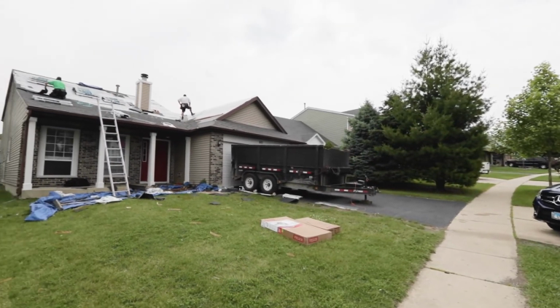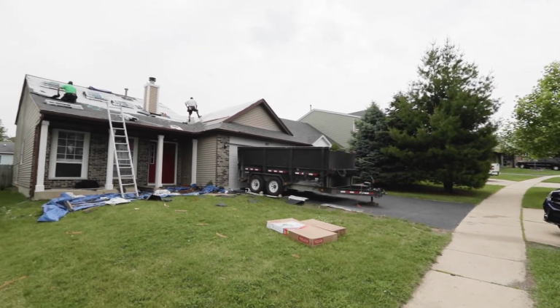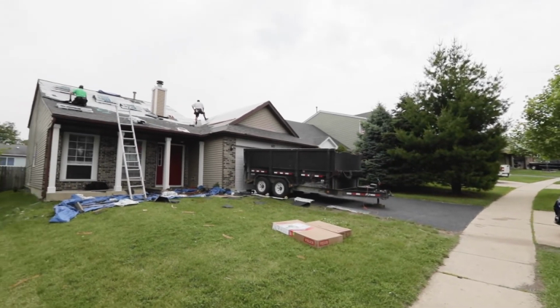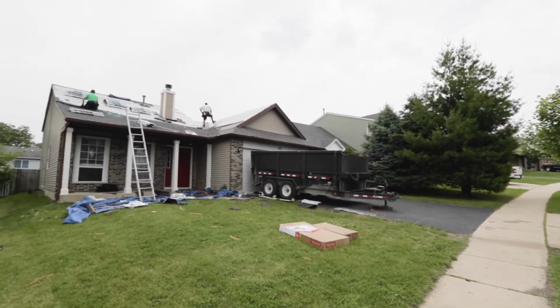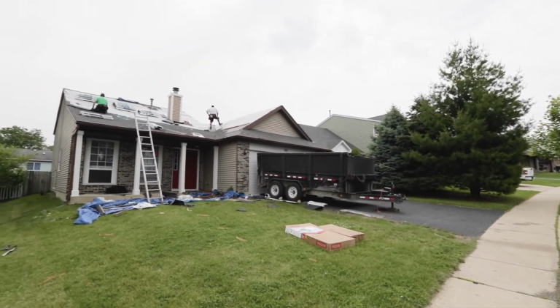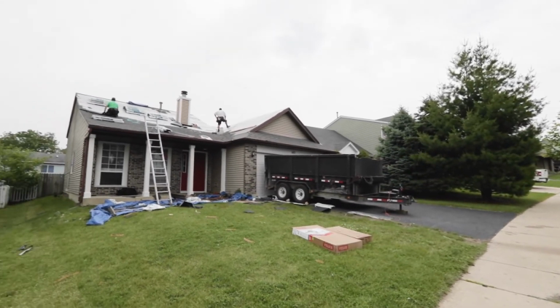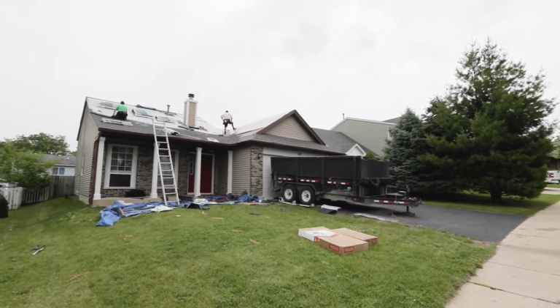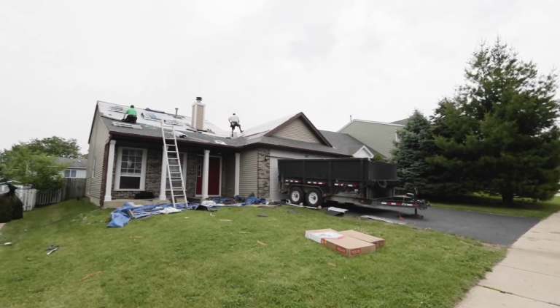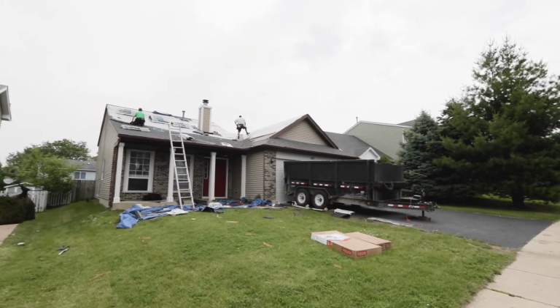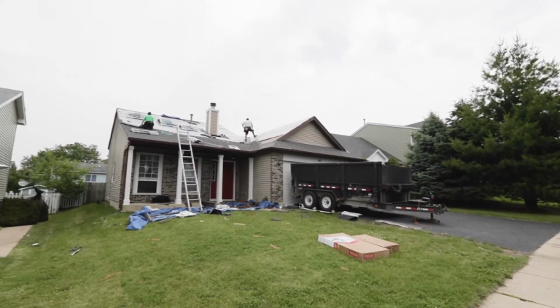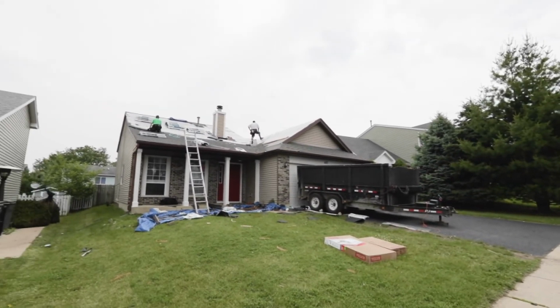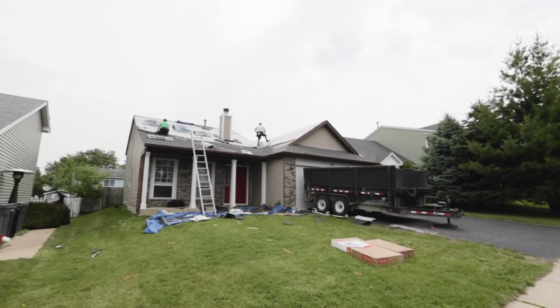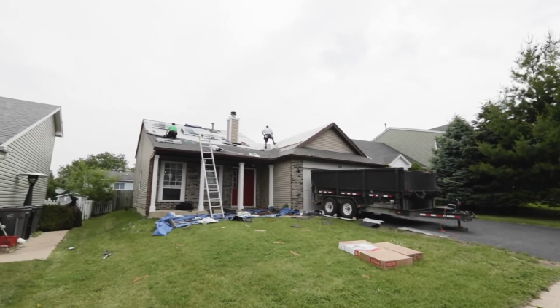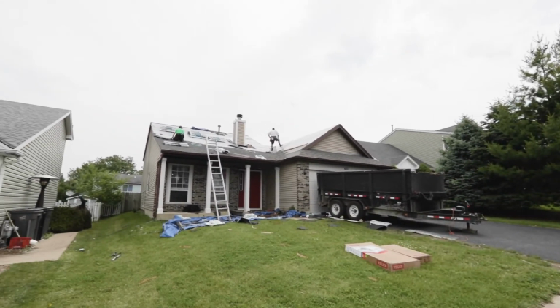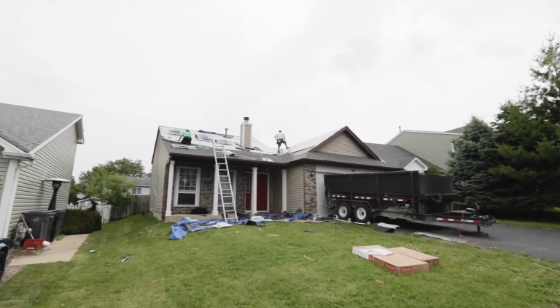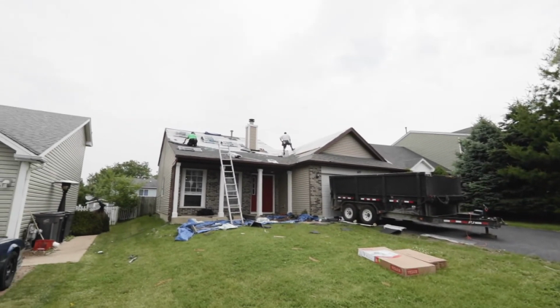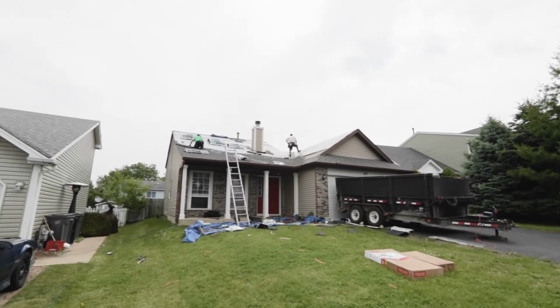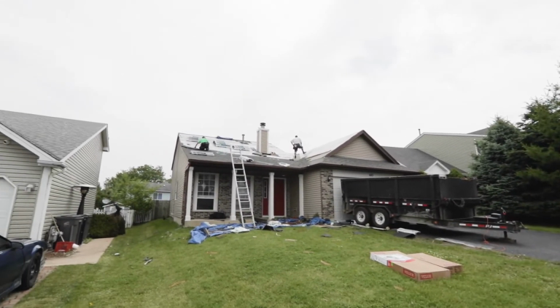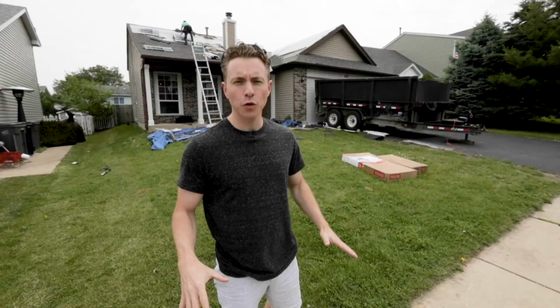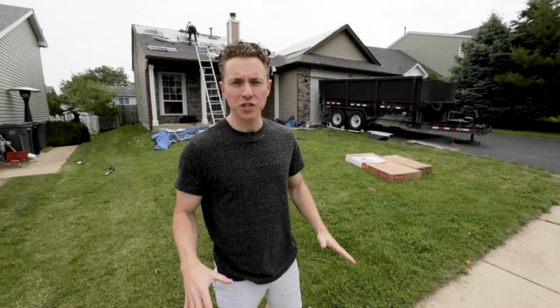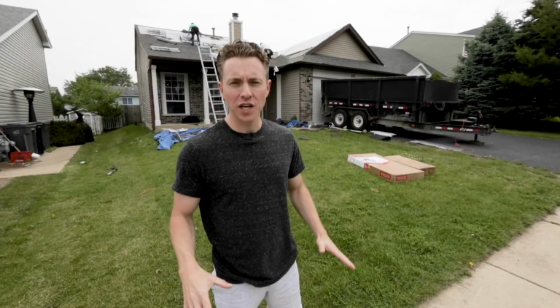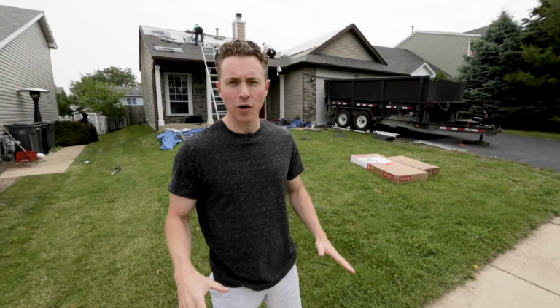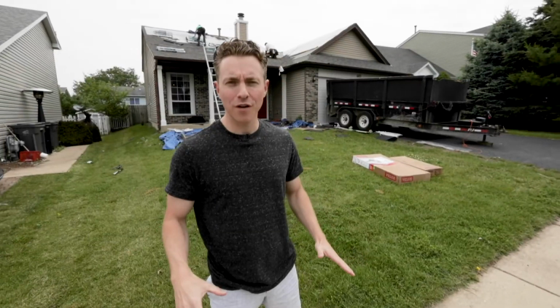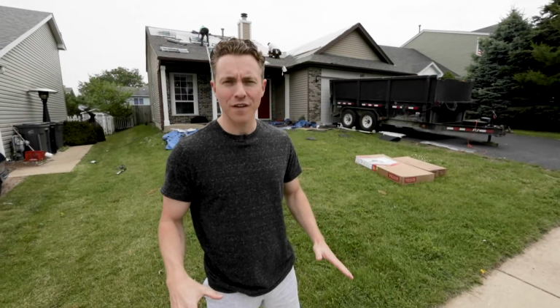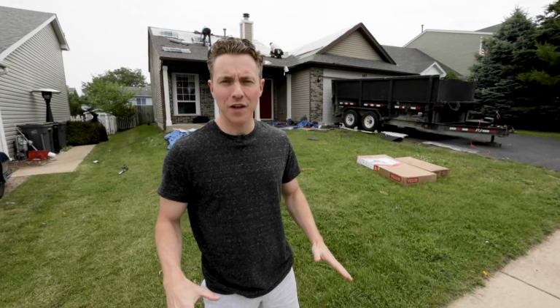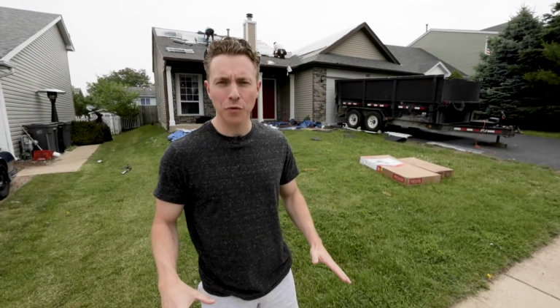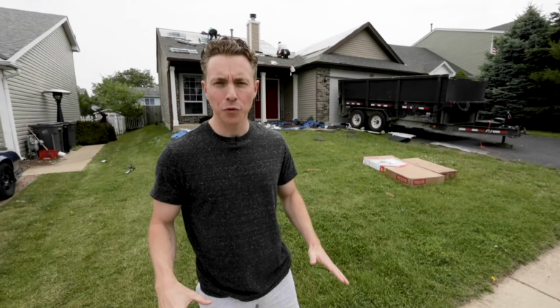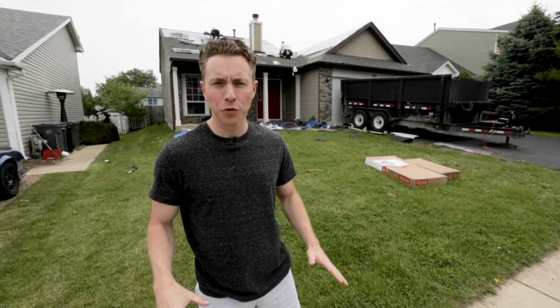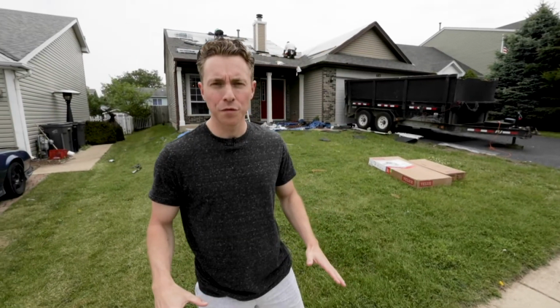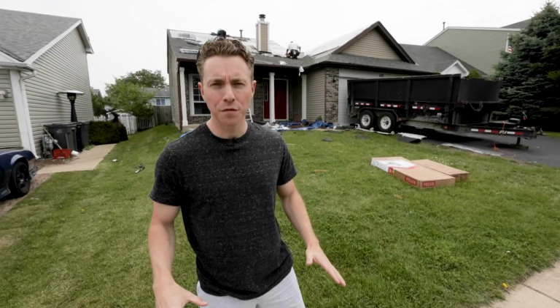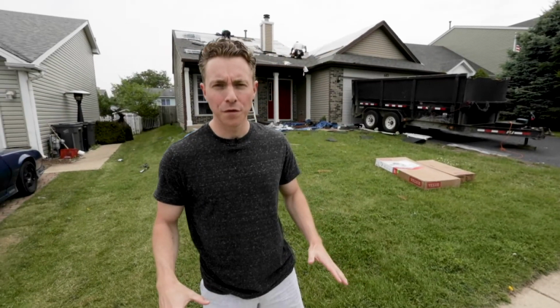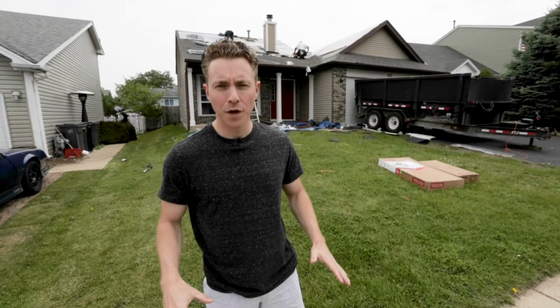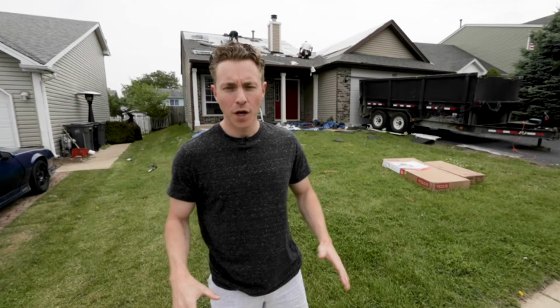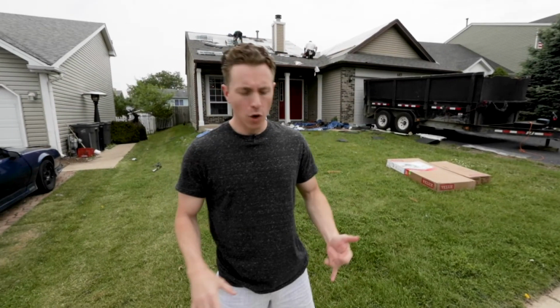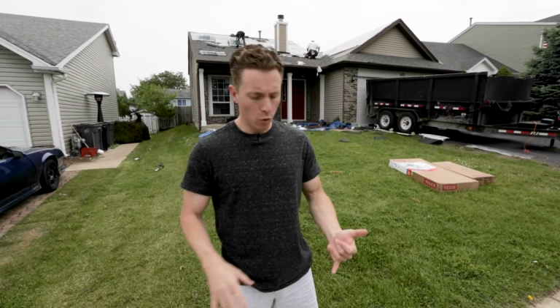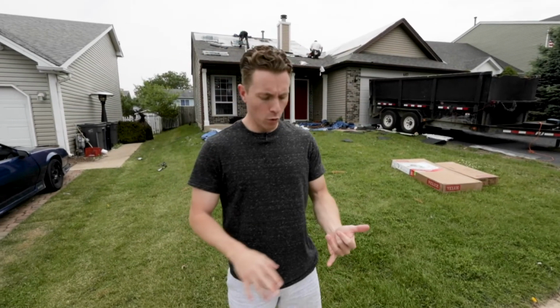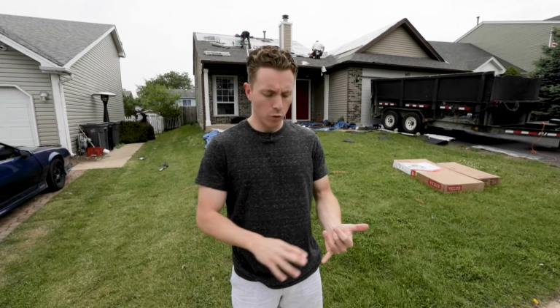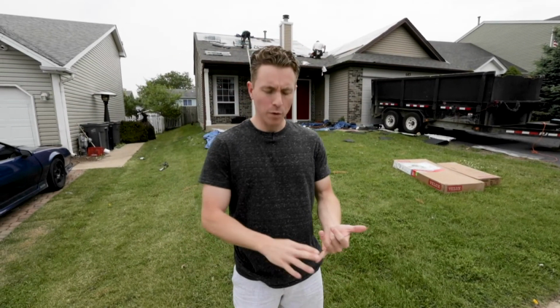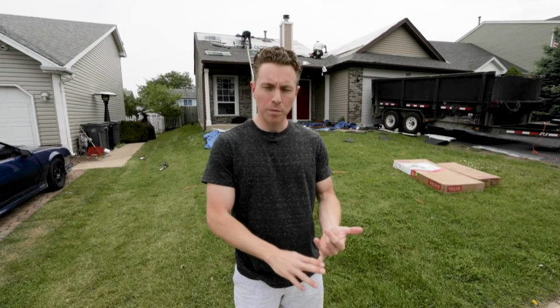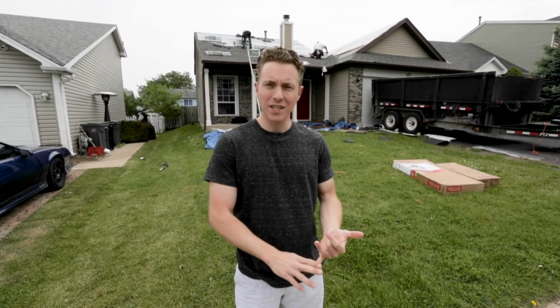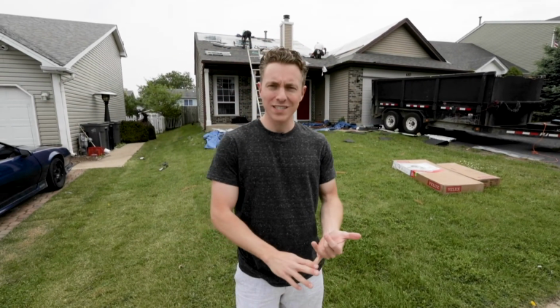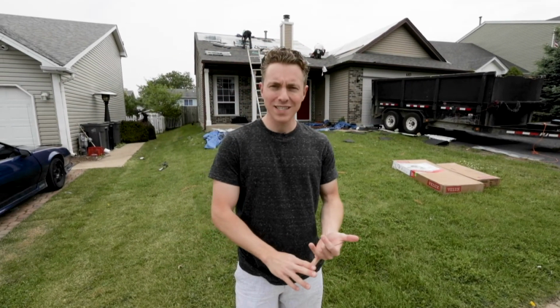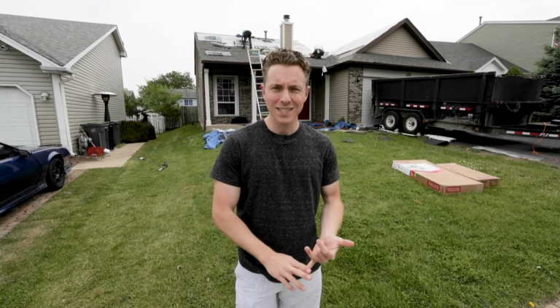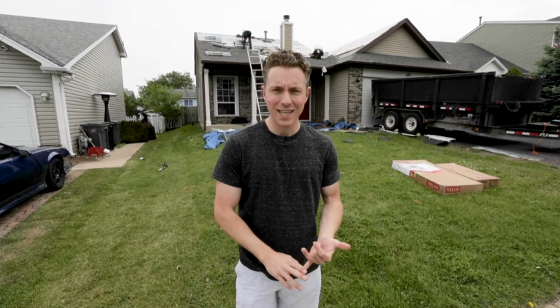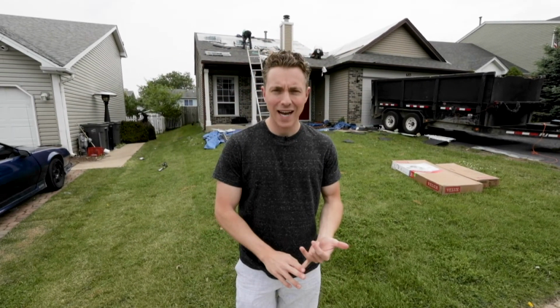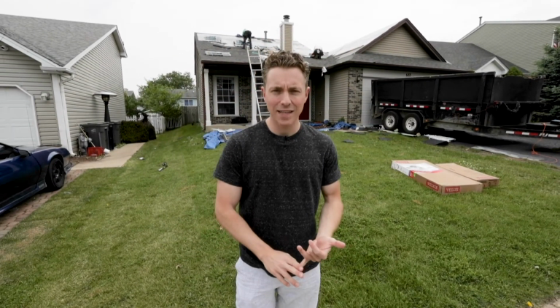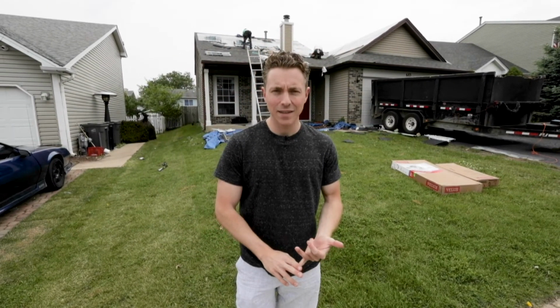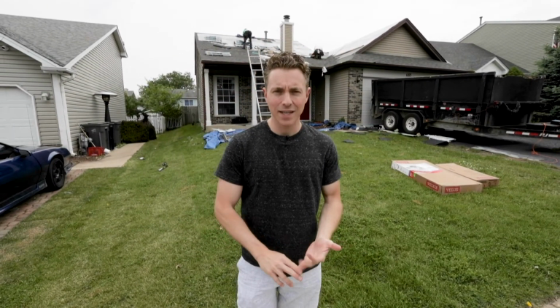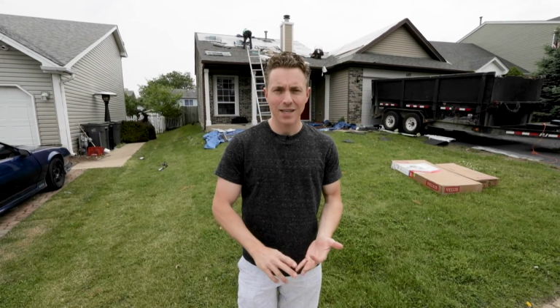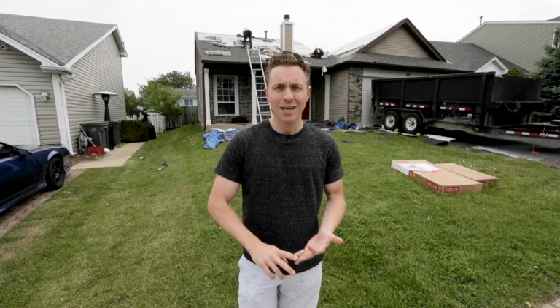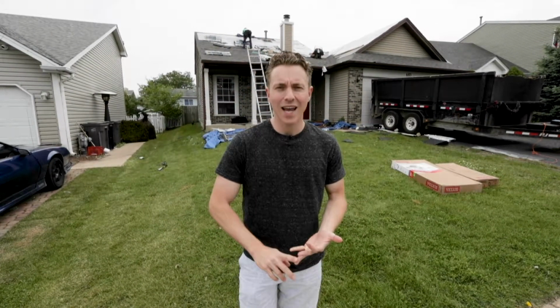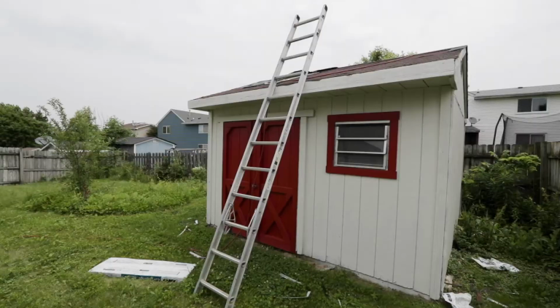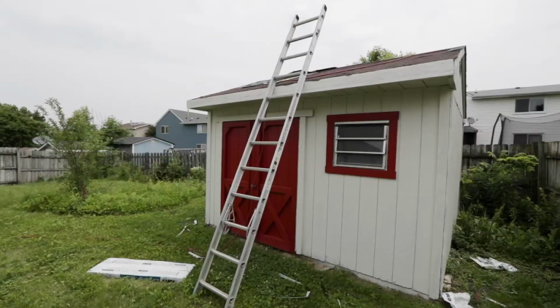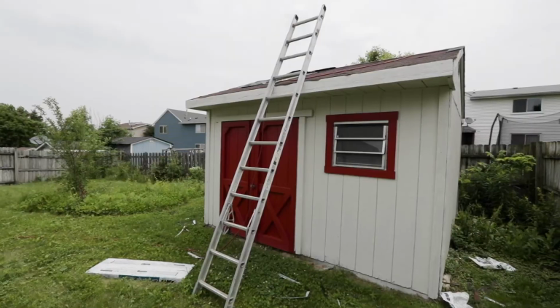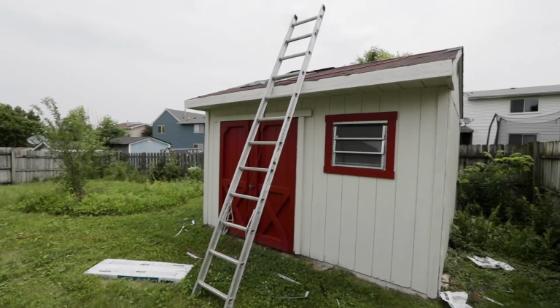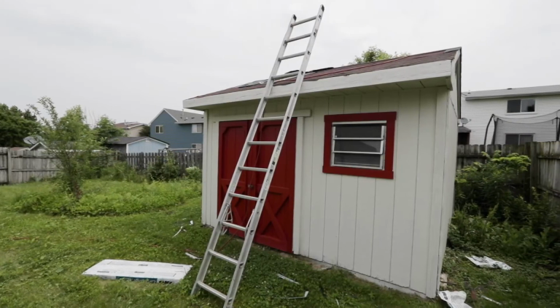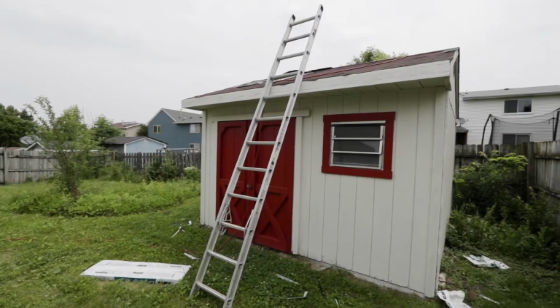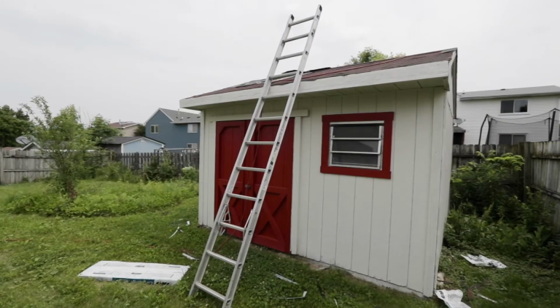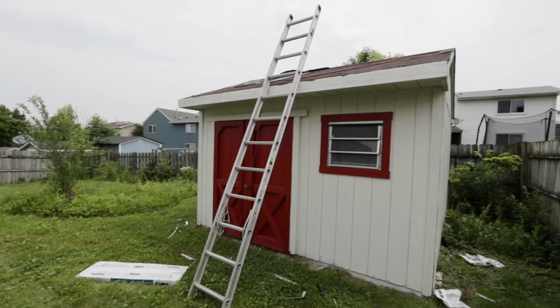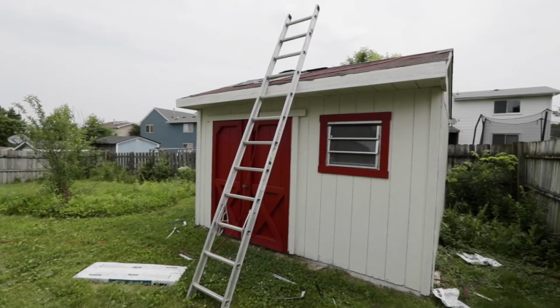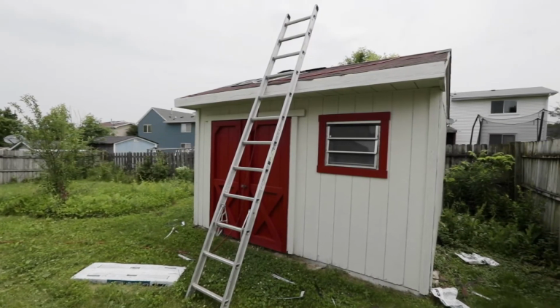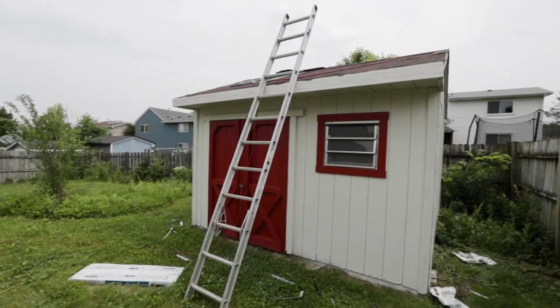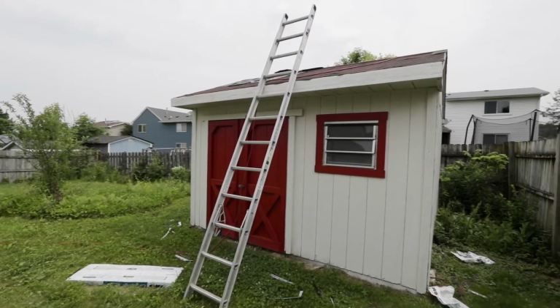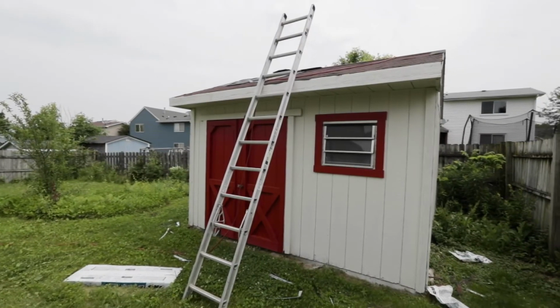You can see behind me, guys are doing a full tear-off on the roof where we're replacing the skylight and putting a new roof on the shed.